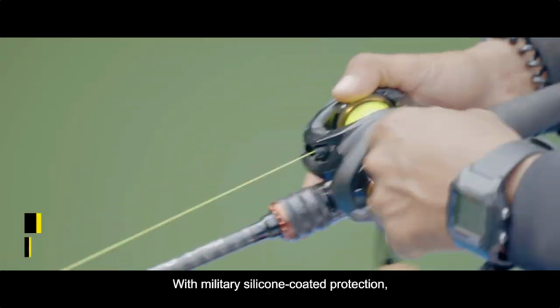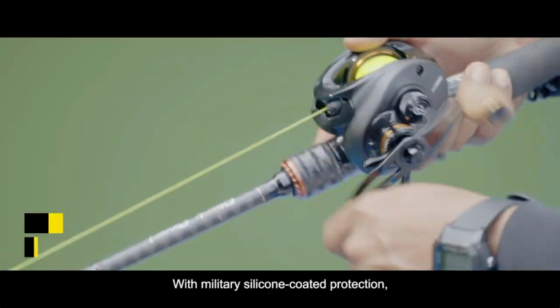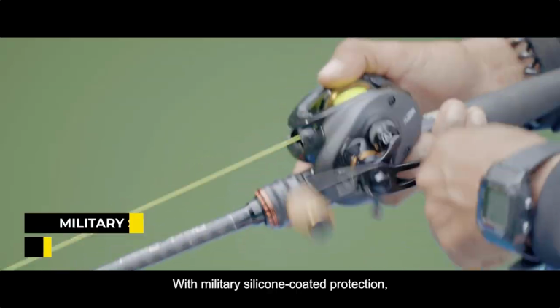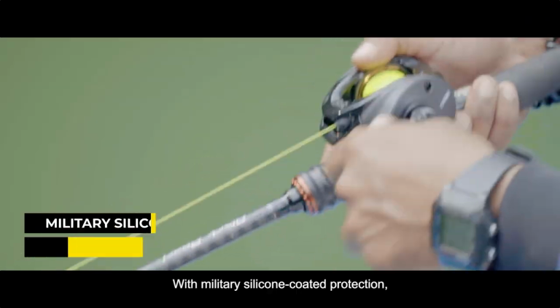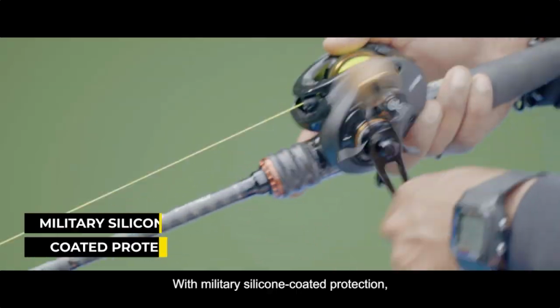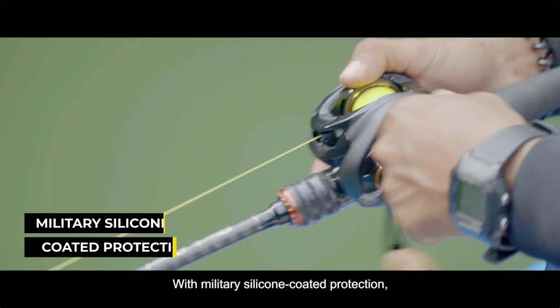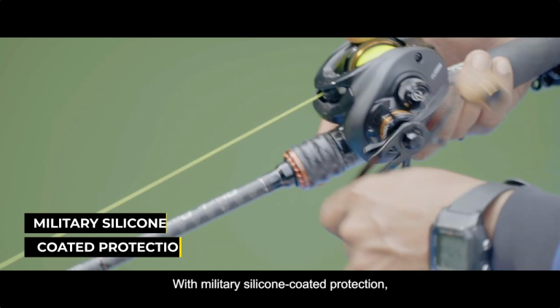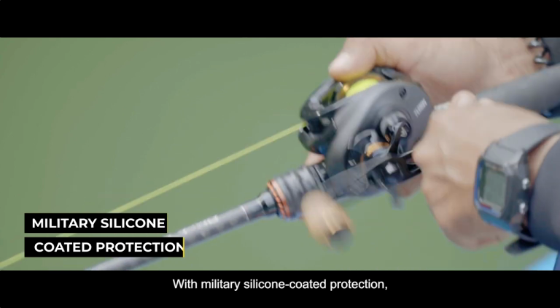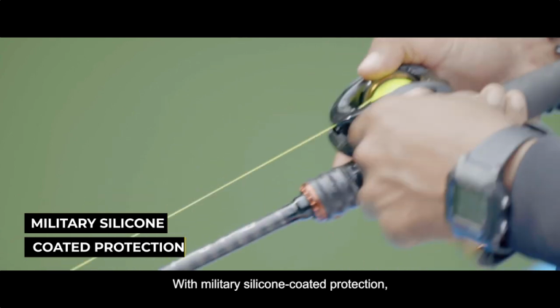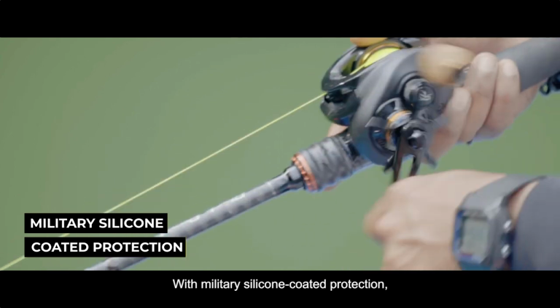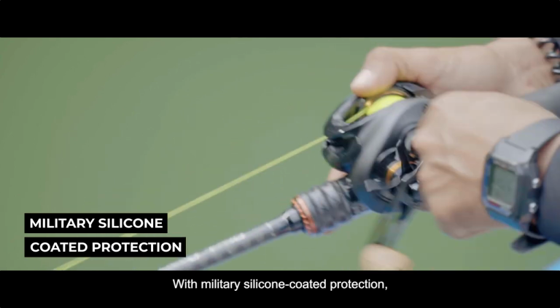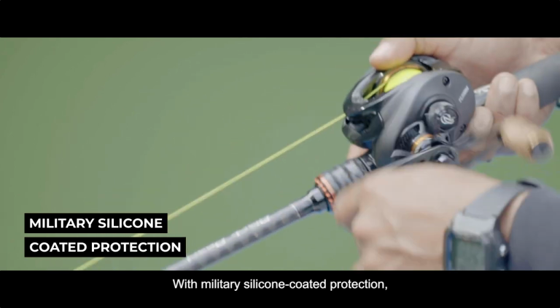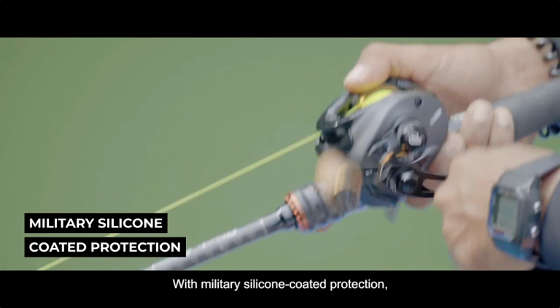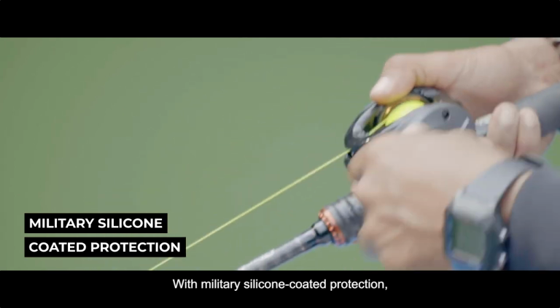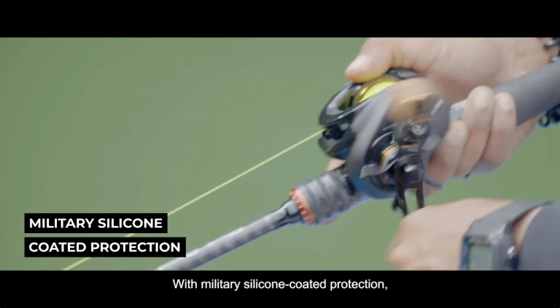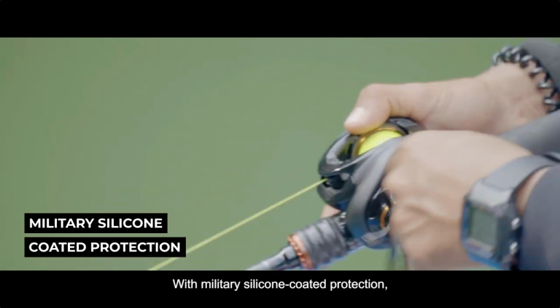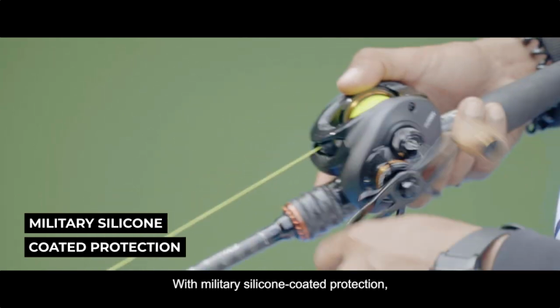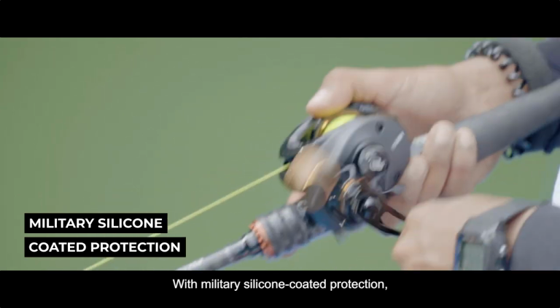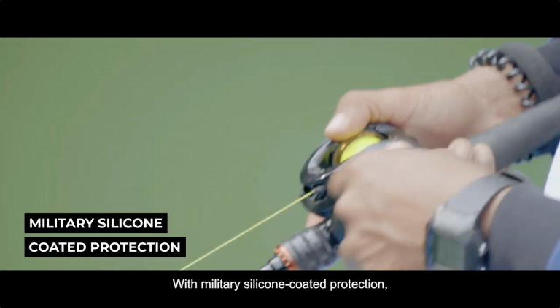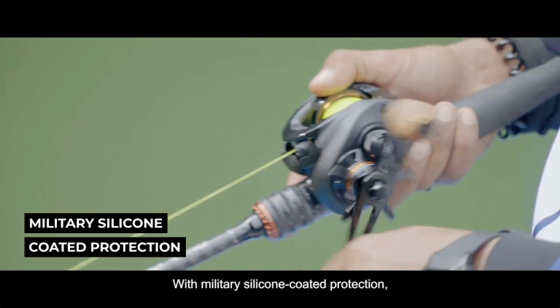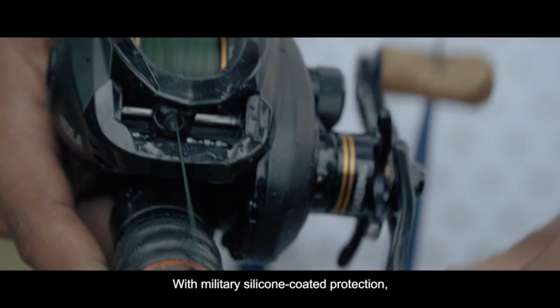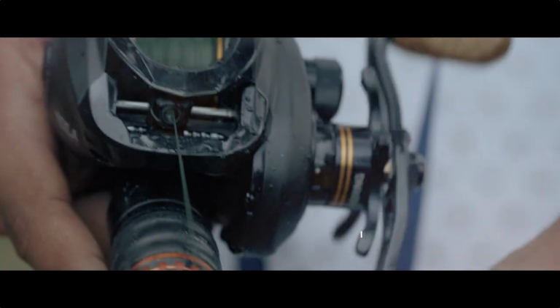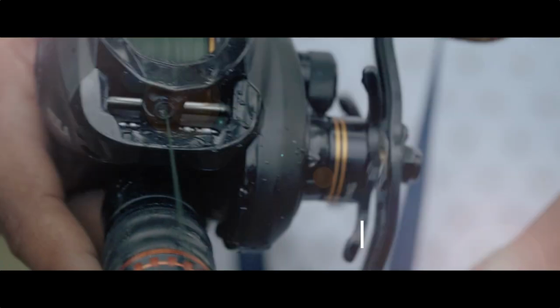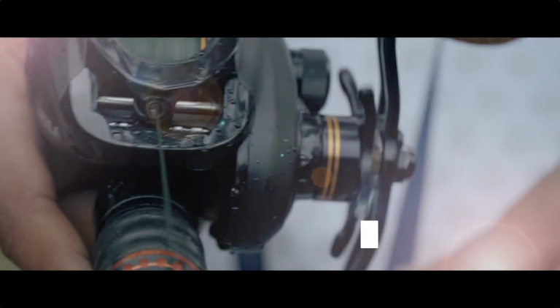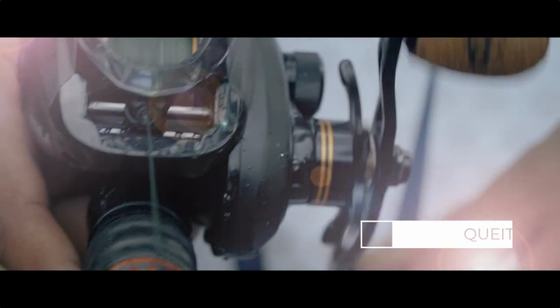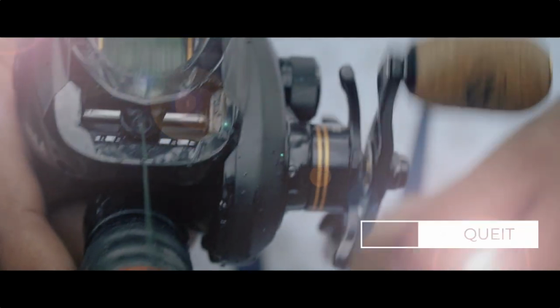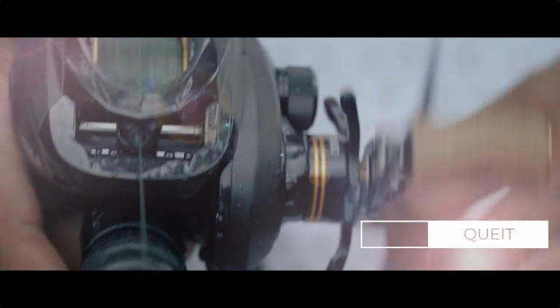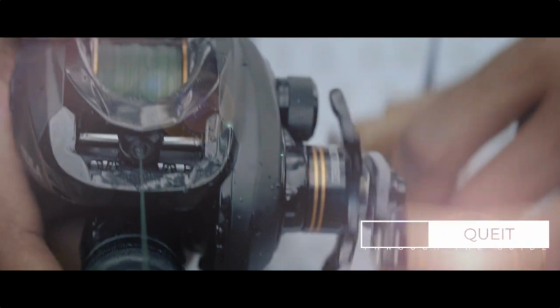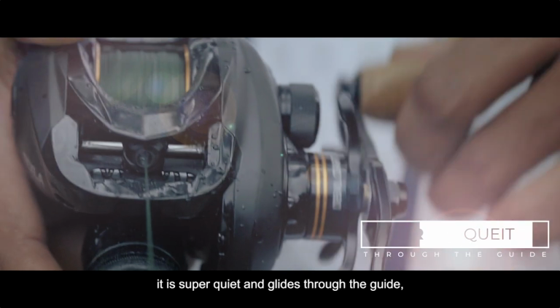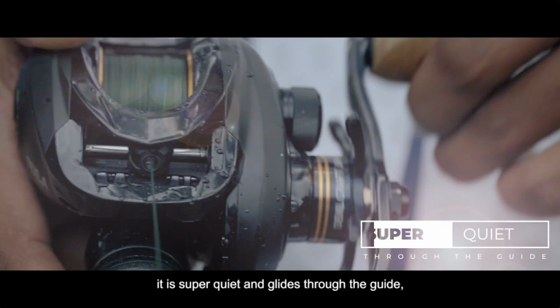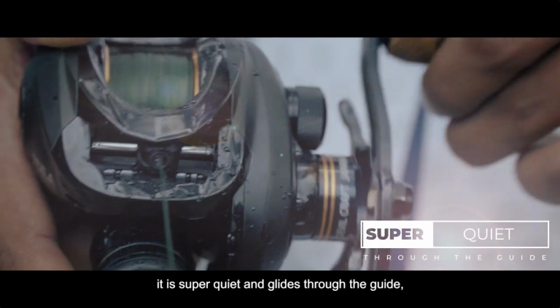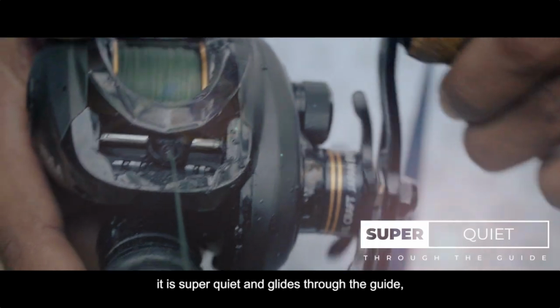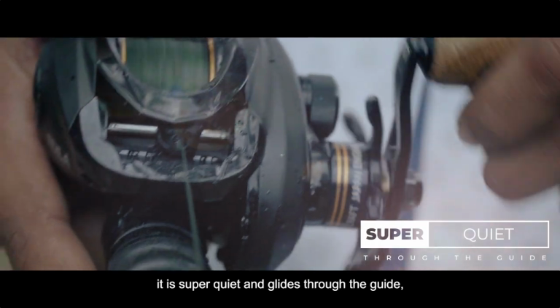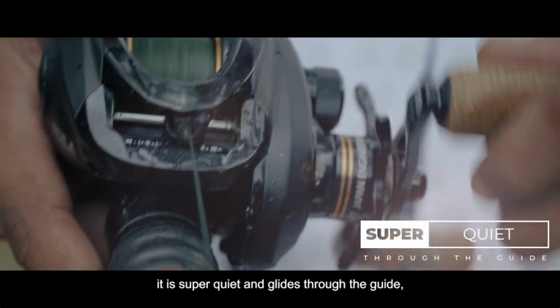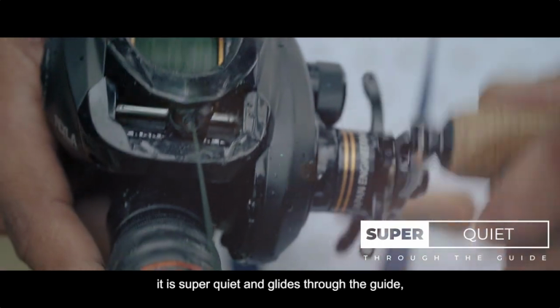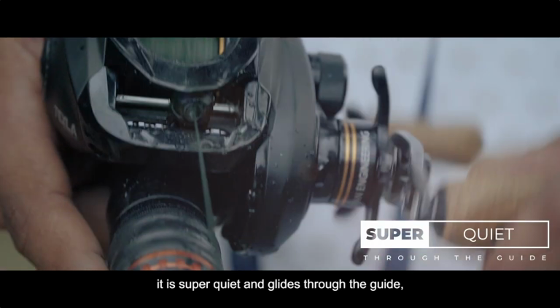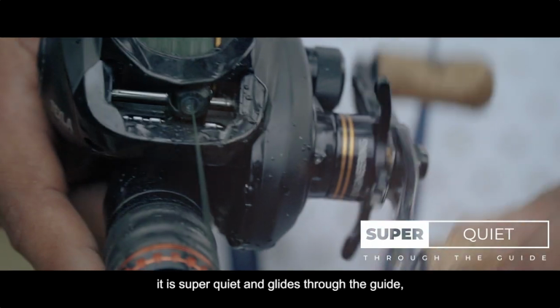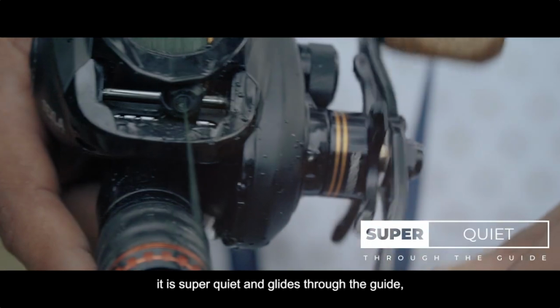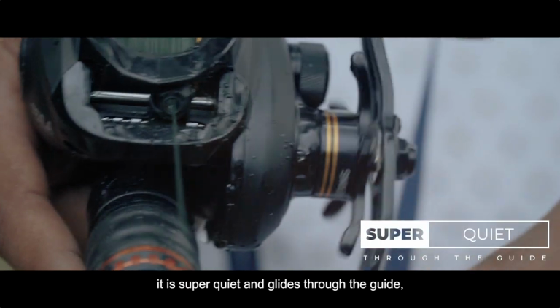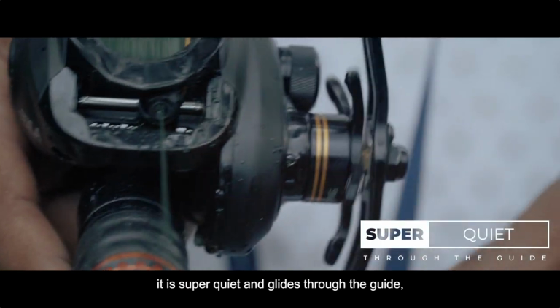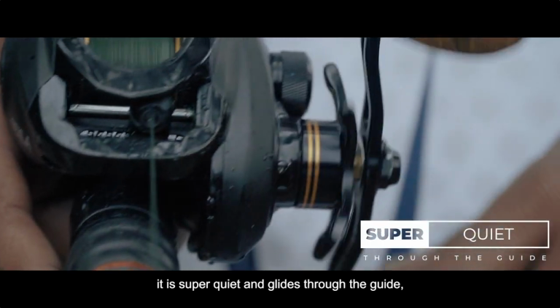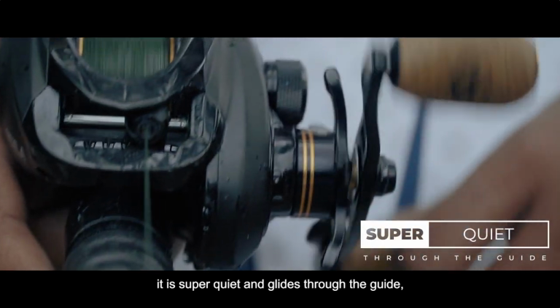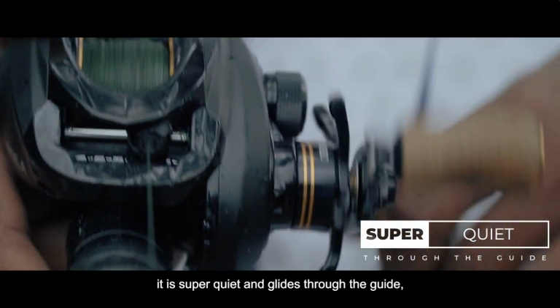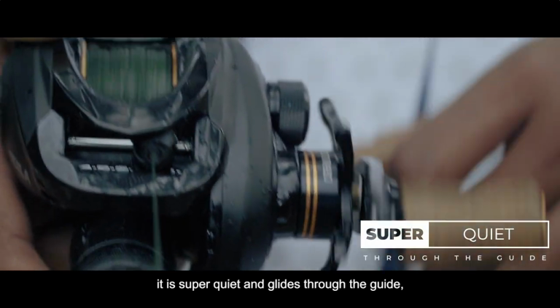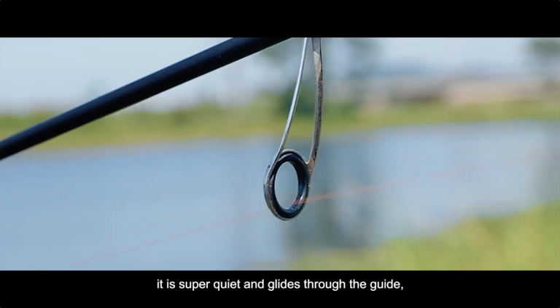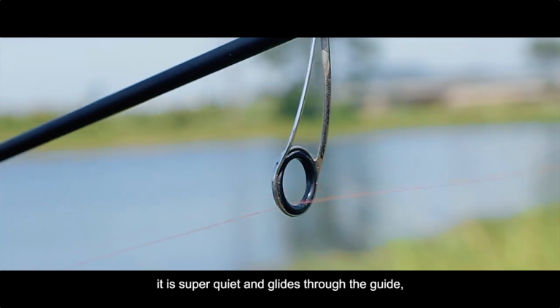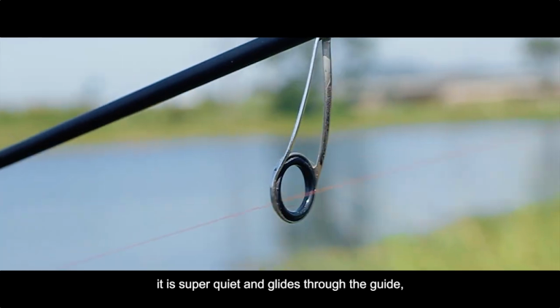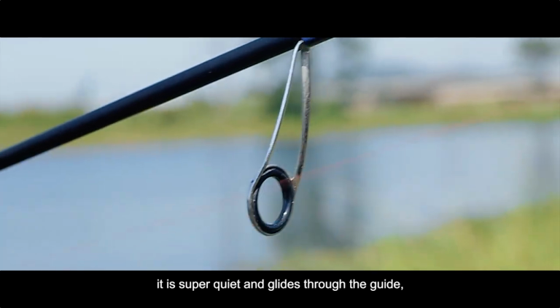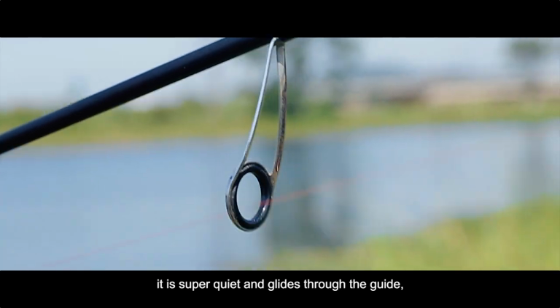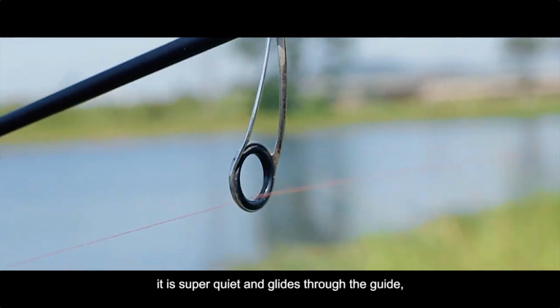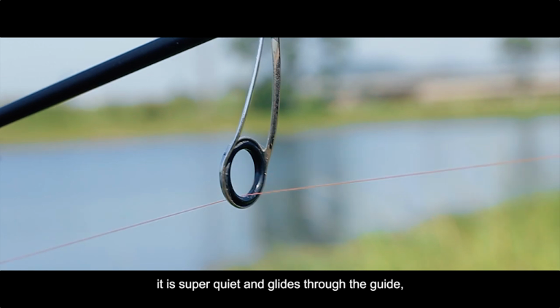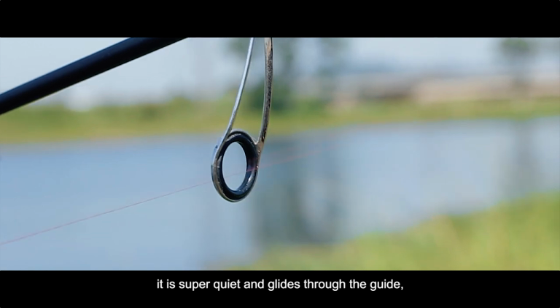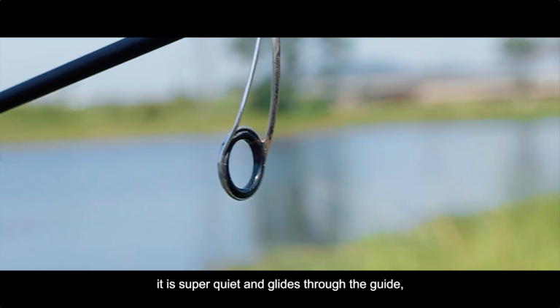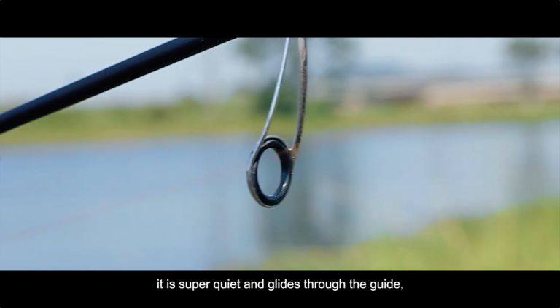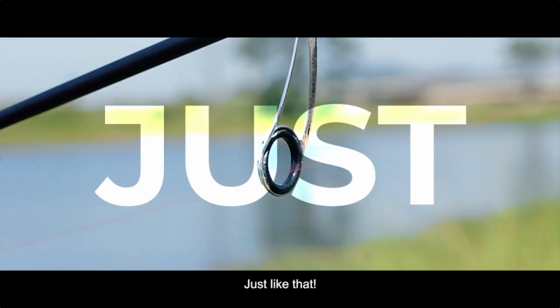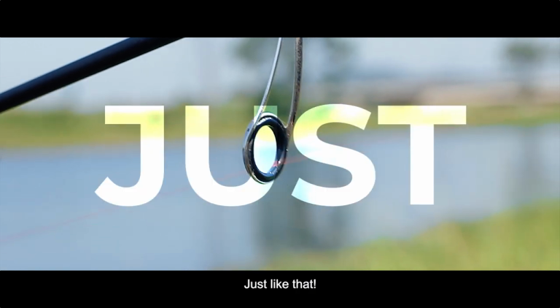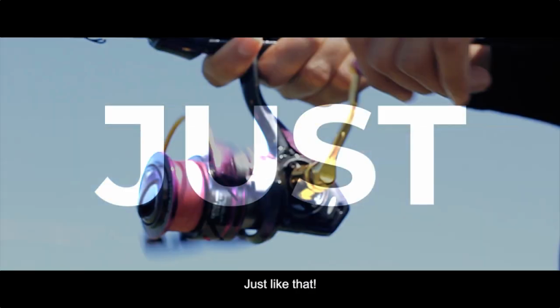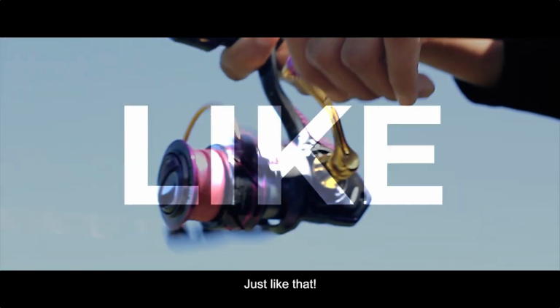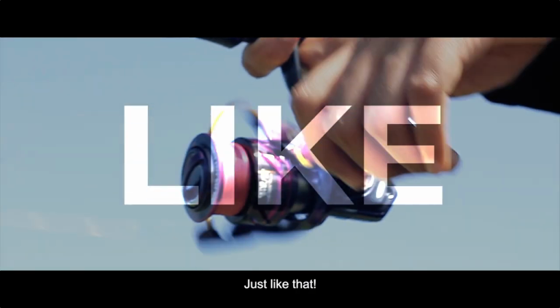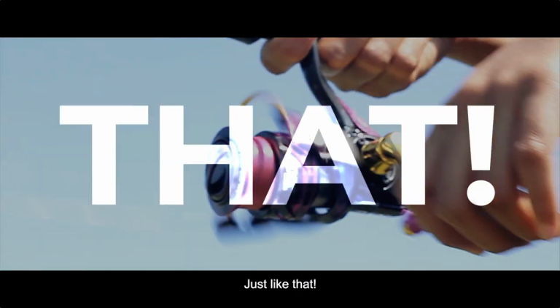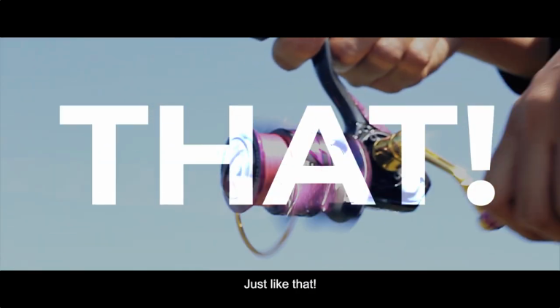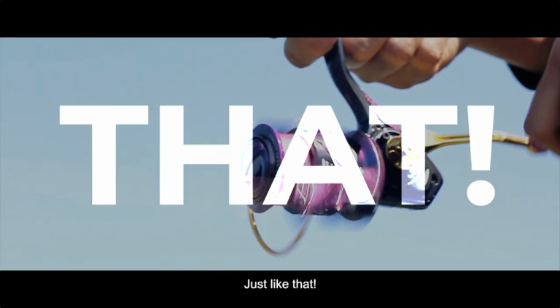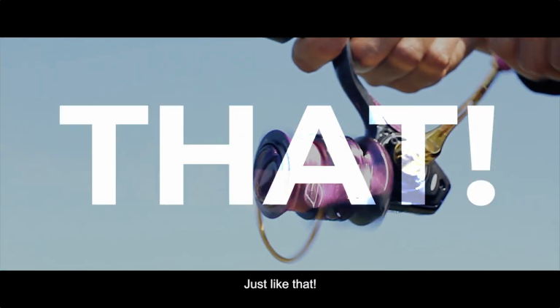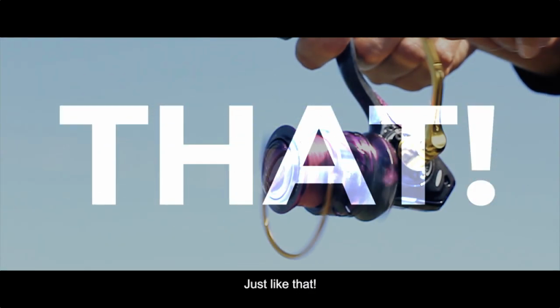With military silicone coated protection, it is super quiet and glides through the guide just like that.